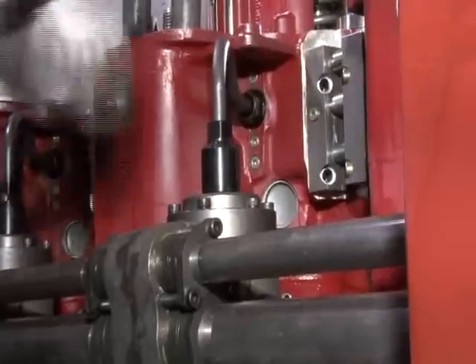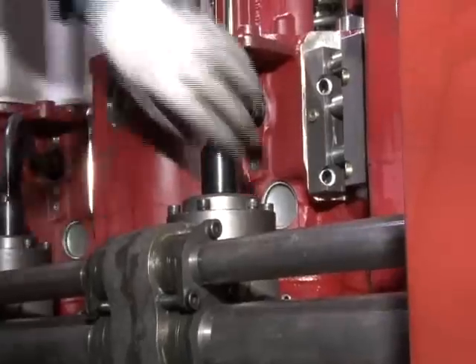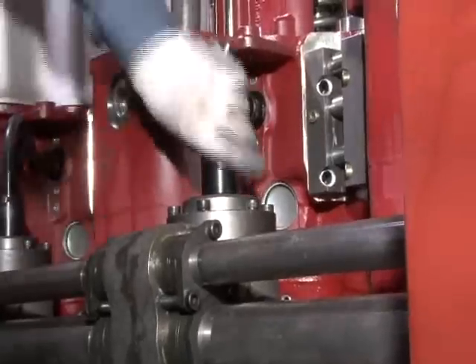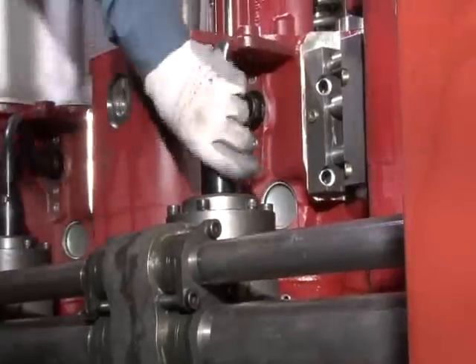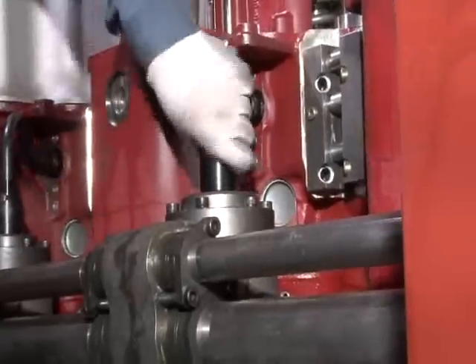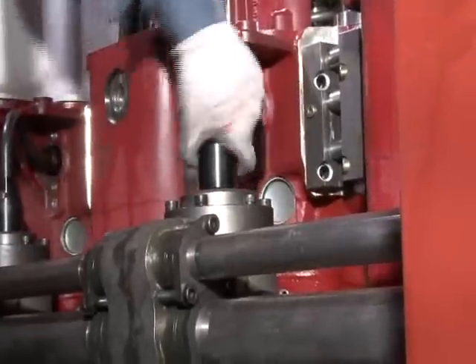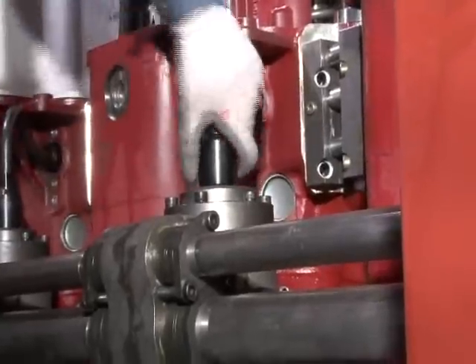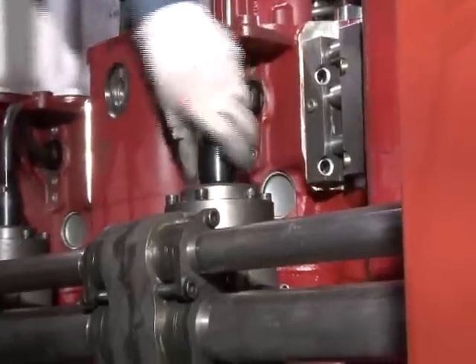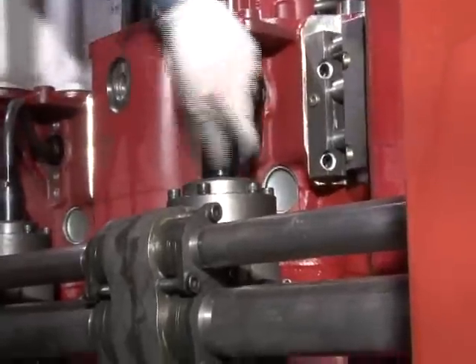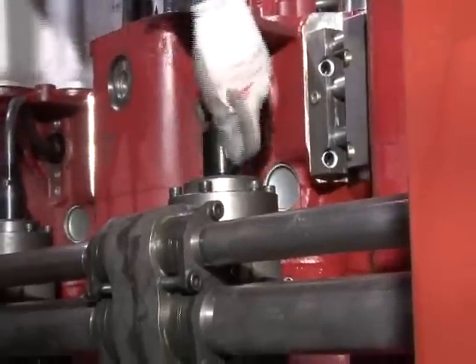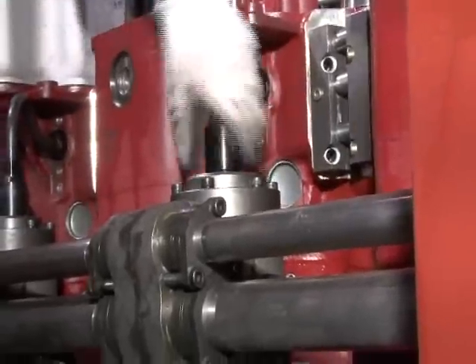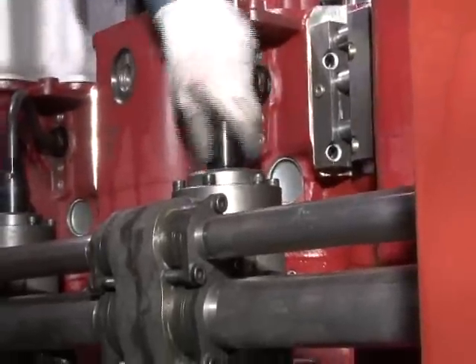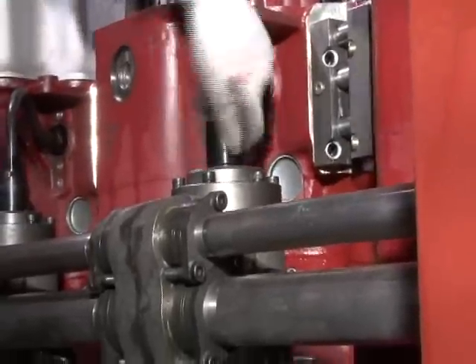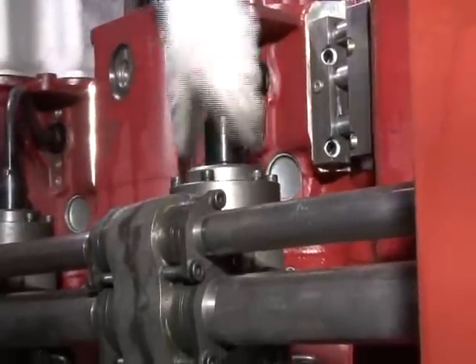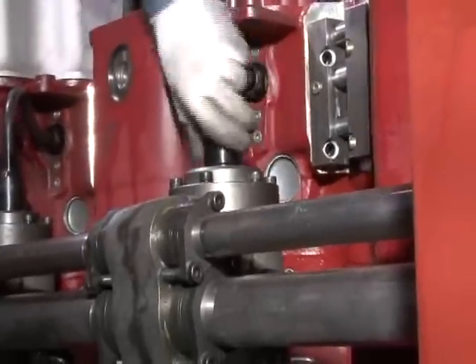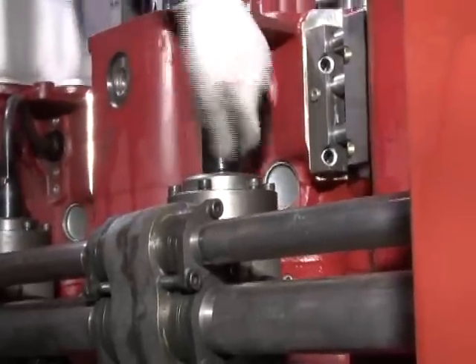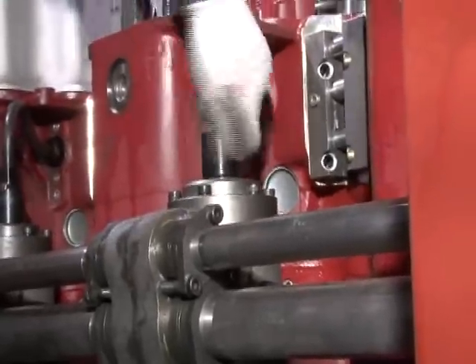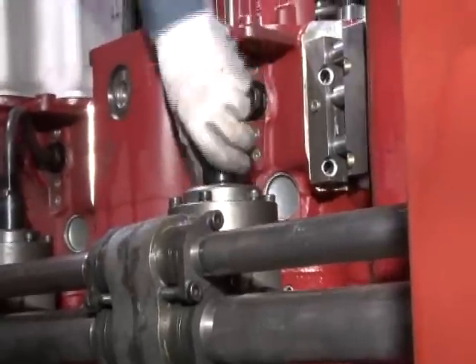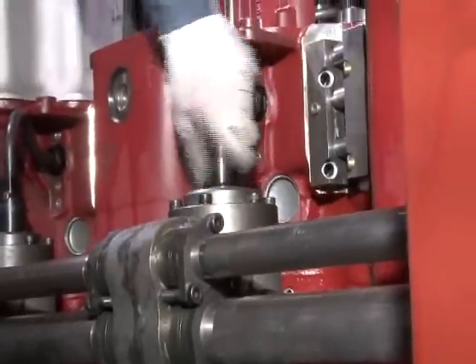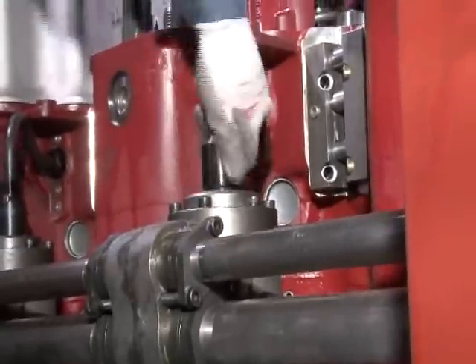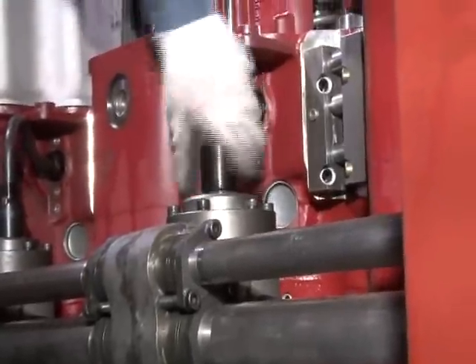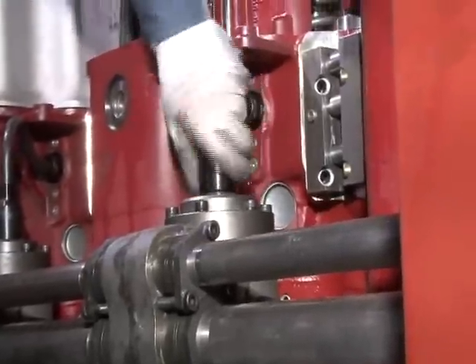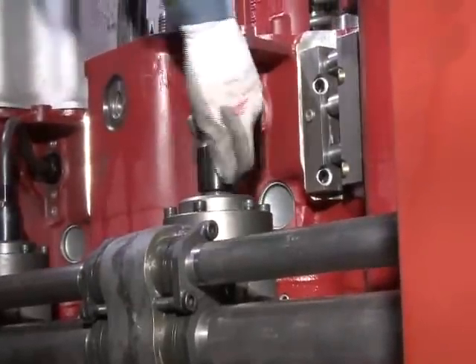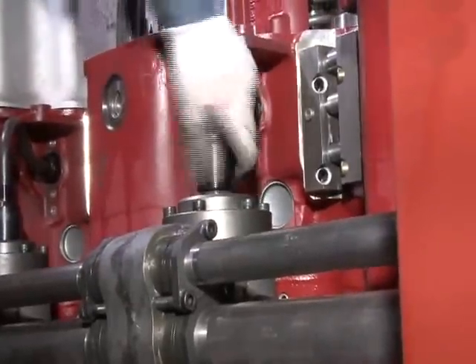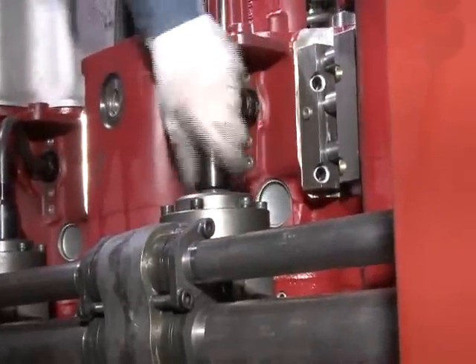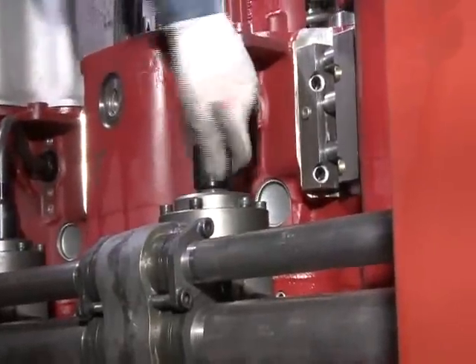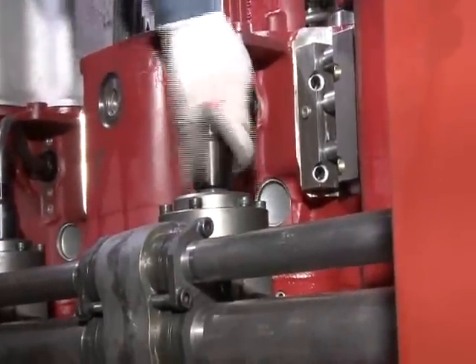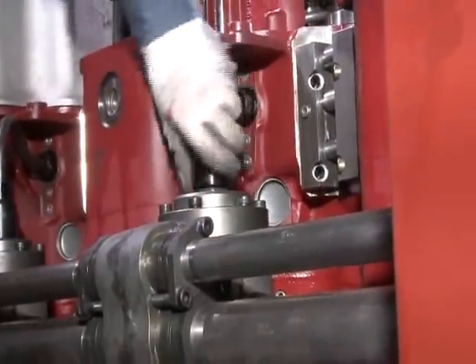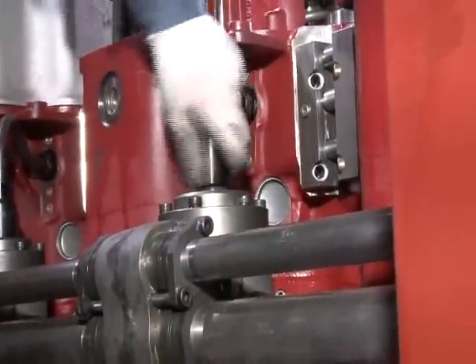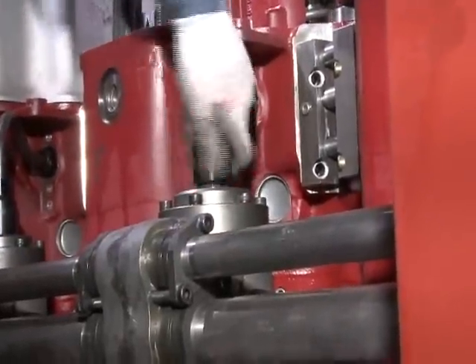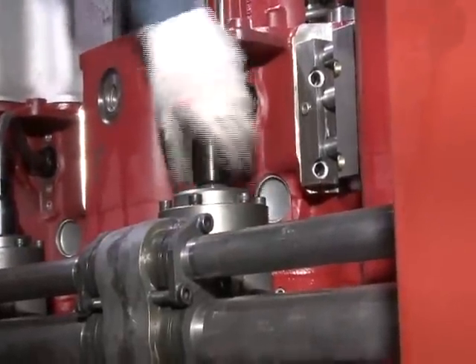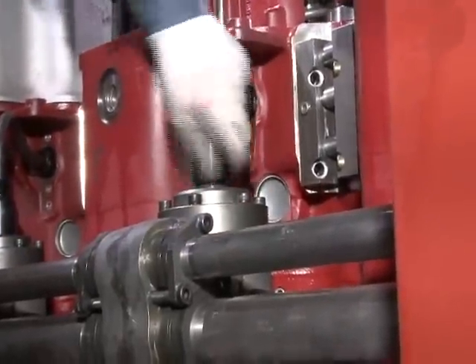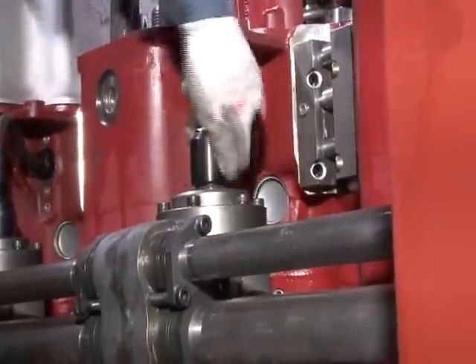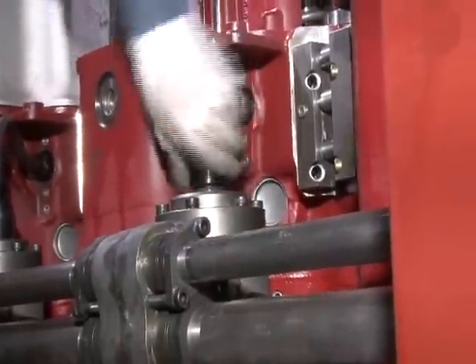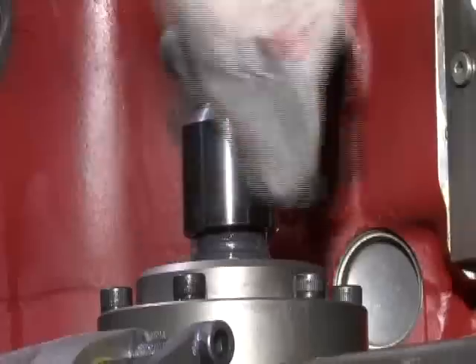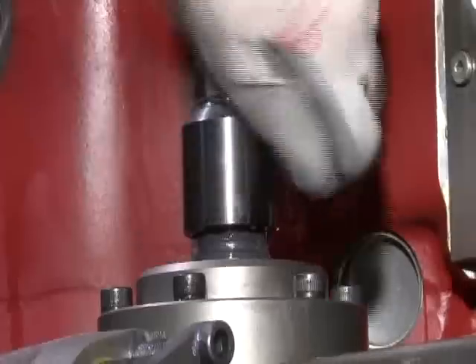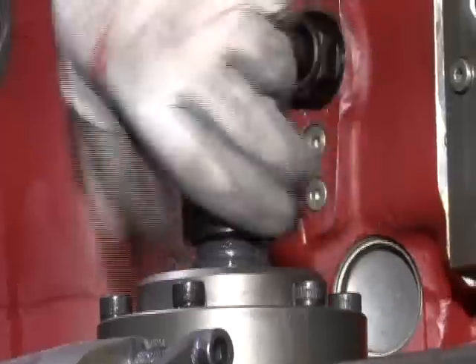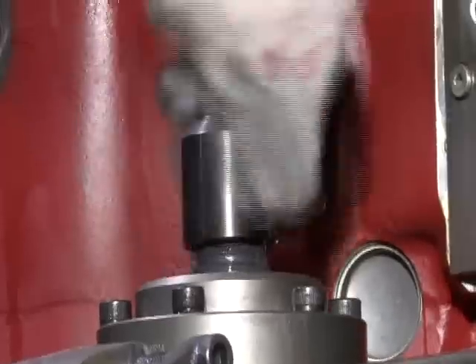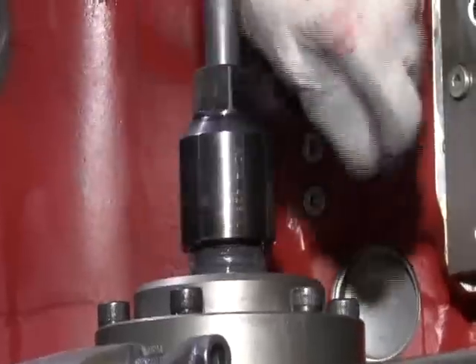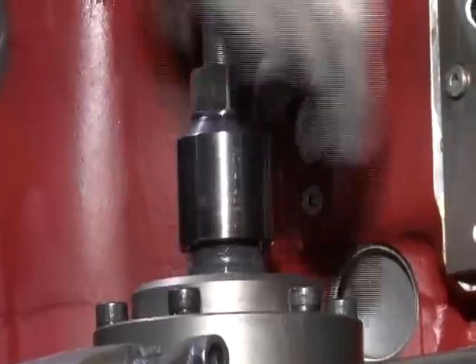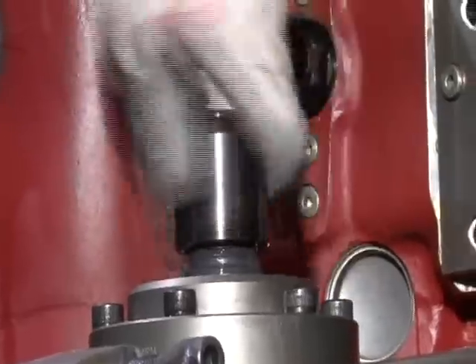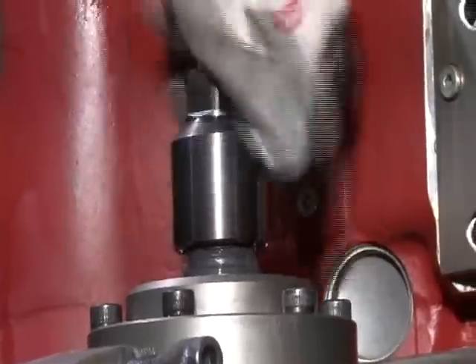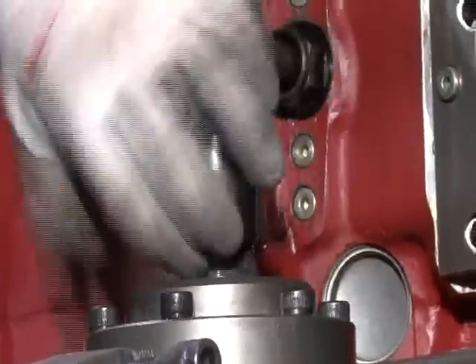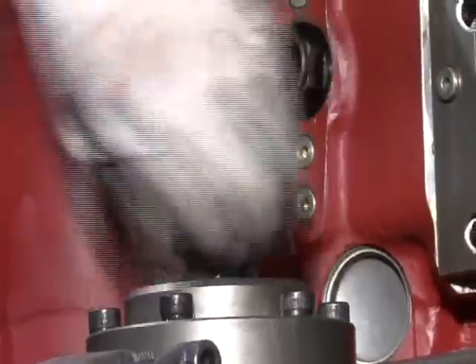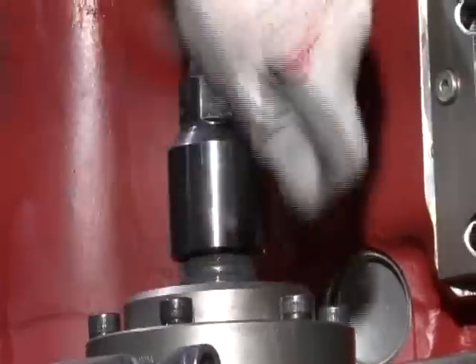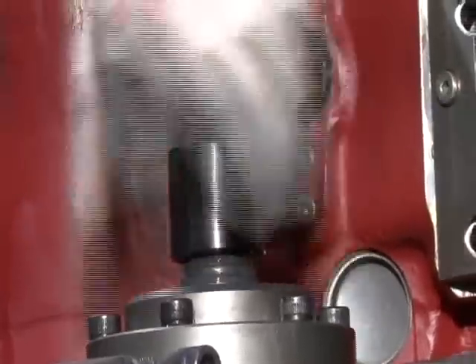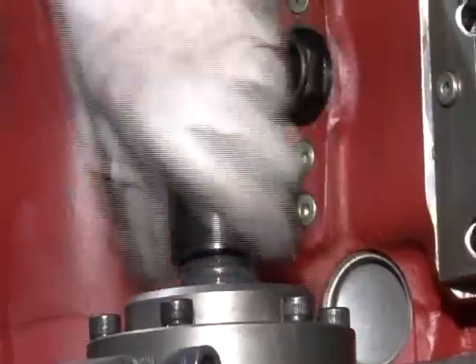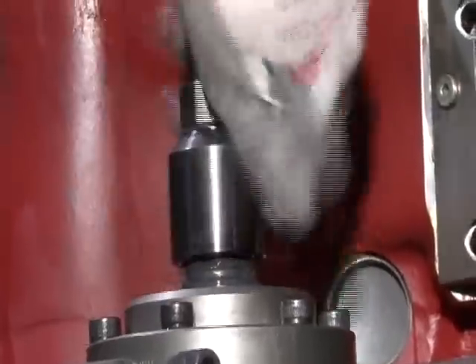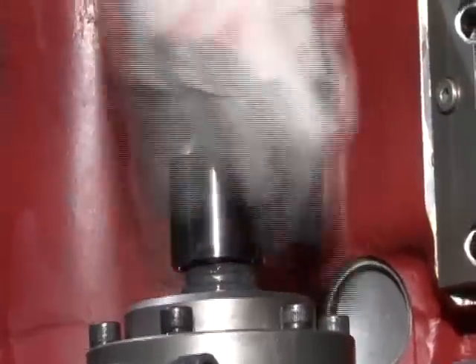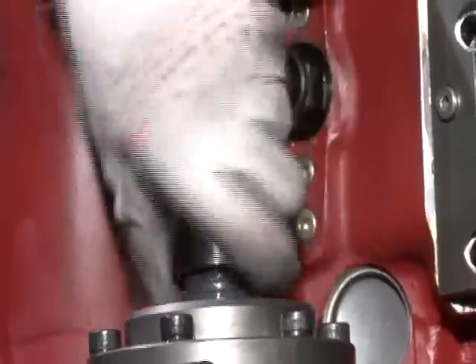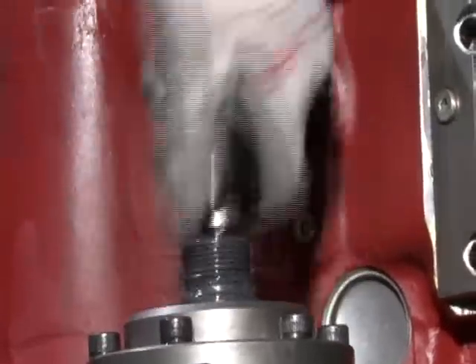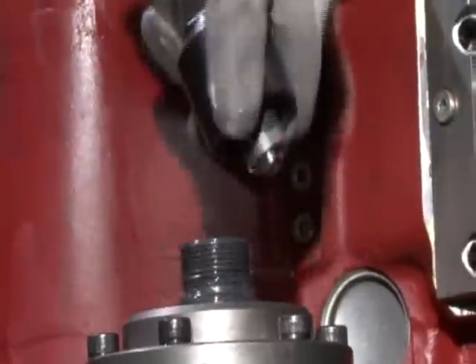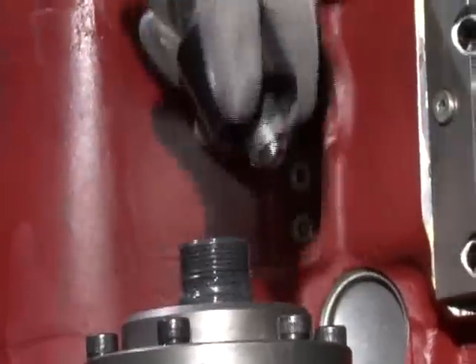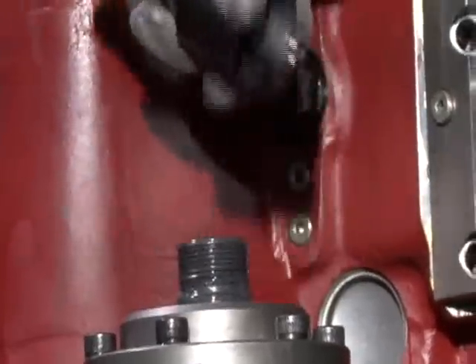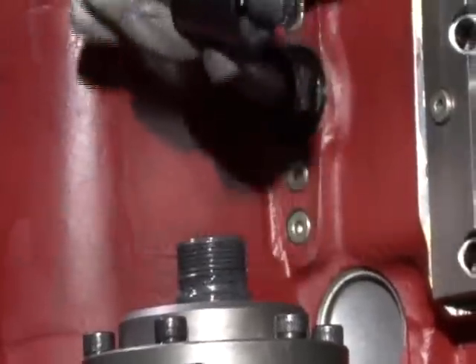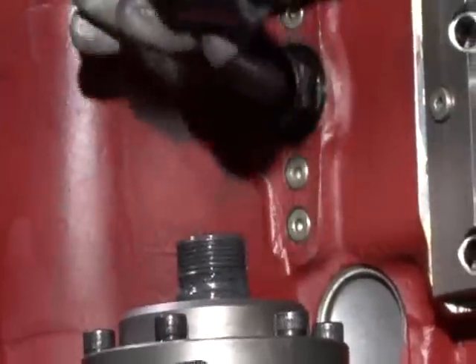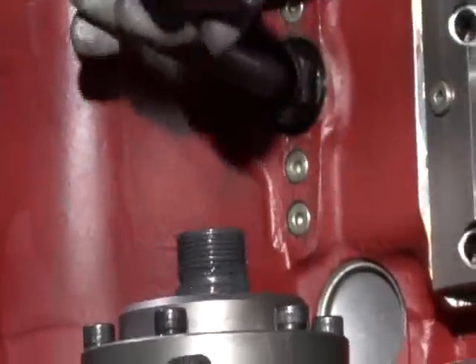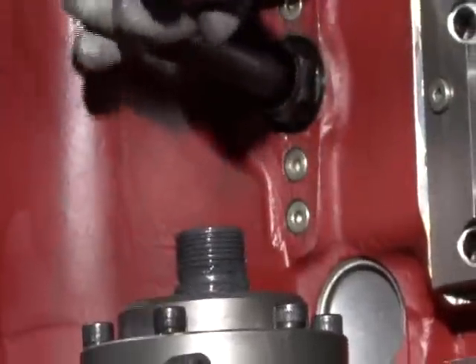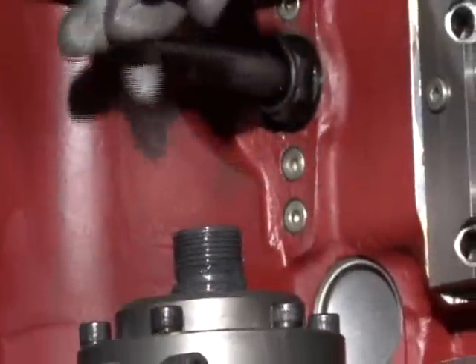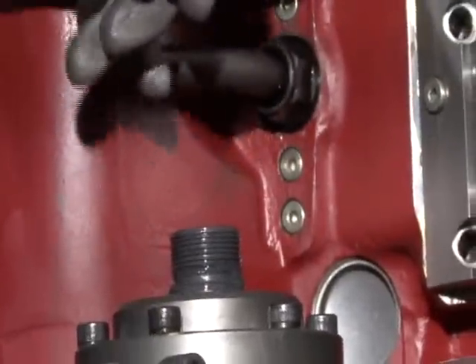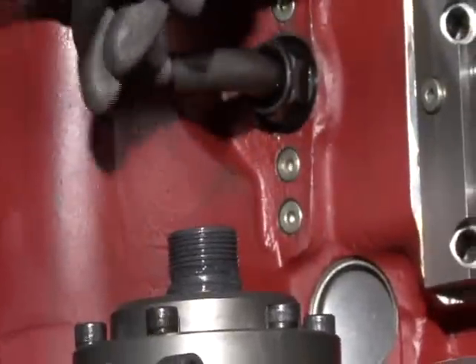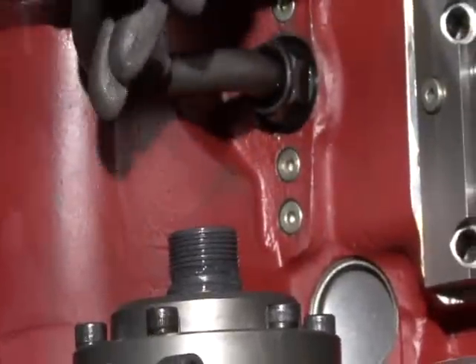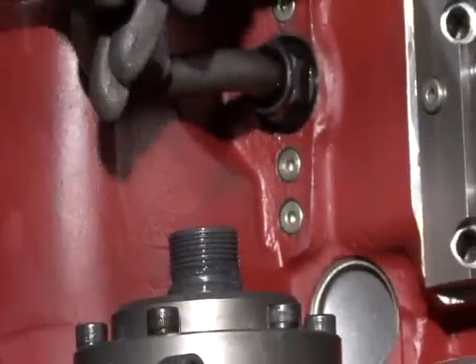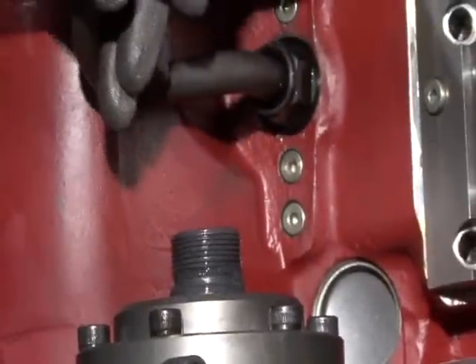The fuel injector delivery pipe is removed from the fuel pump. The cylinder head can now be lifted.